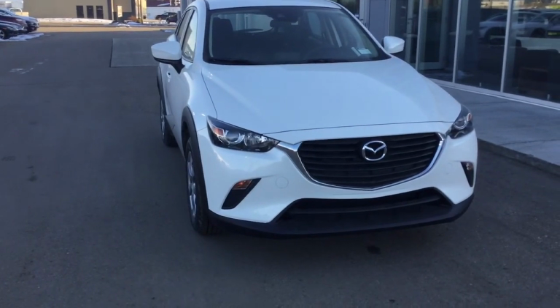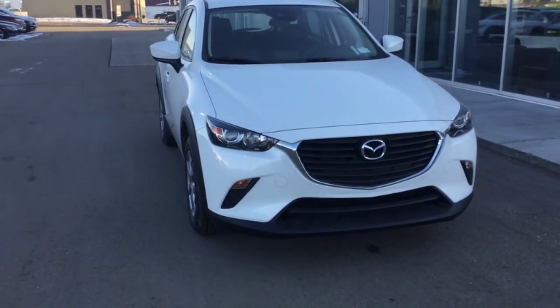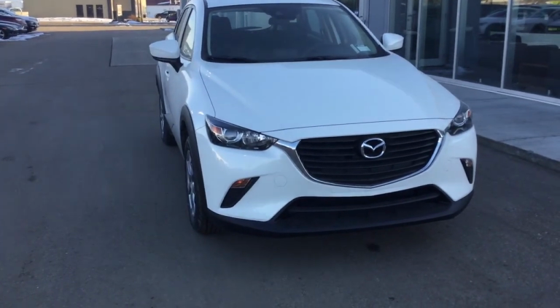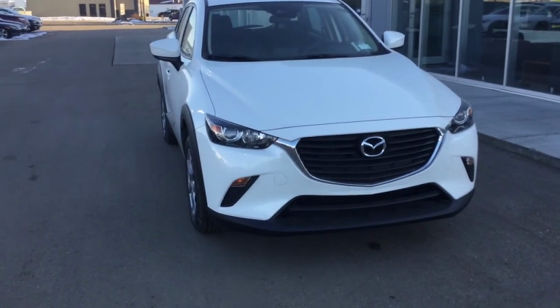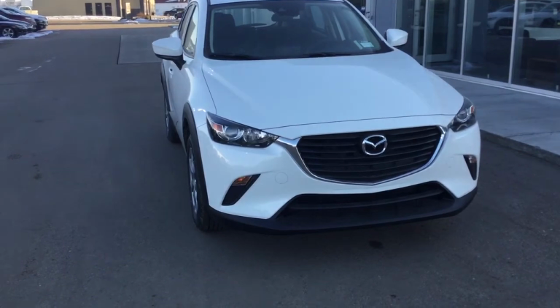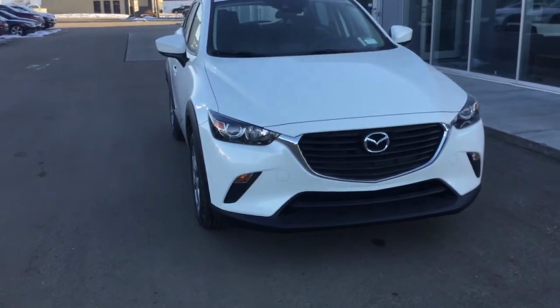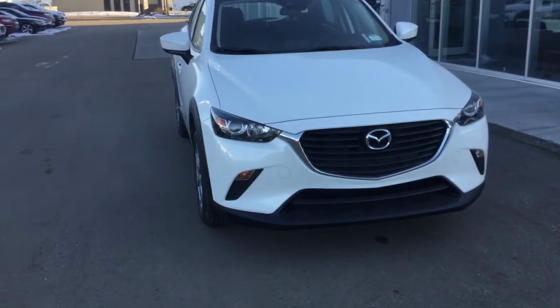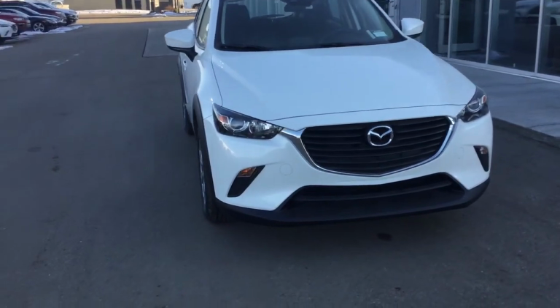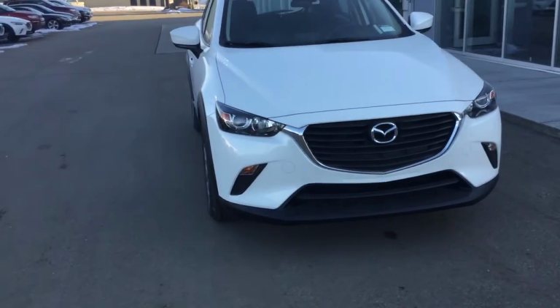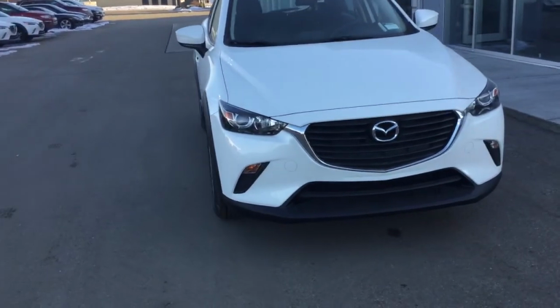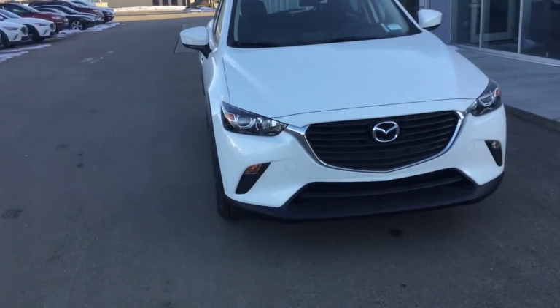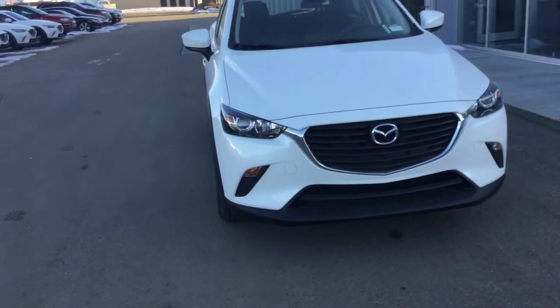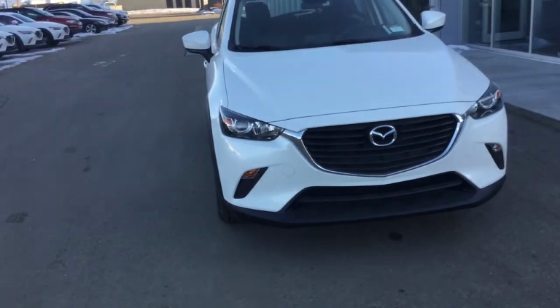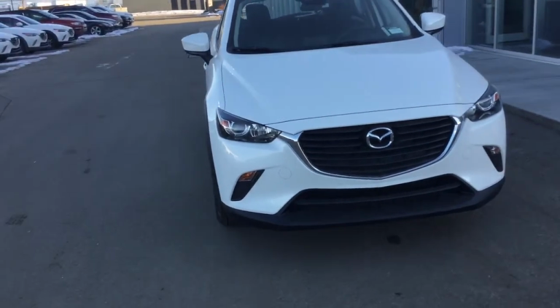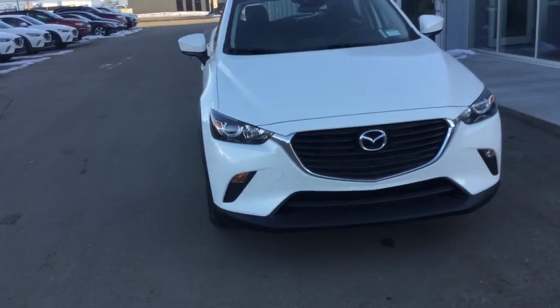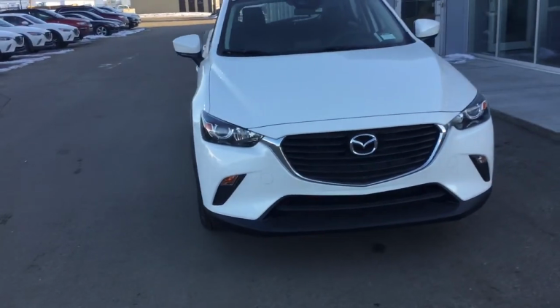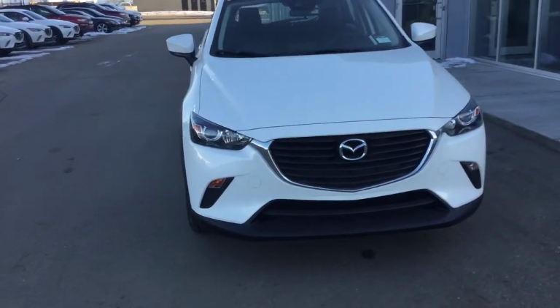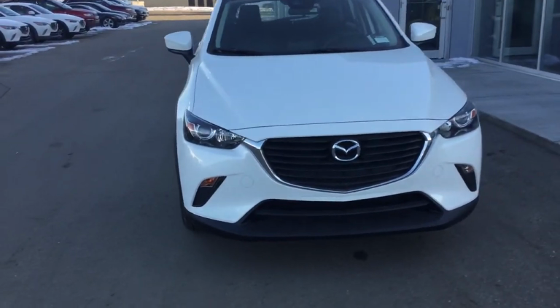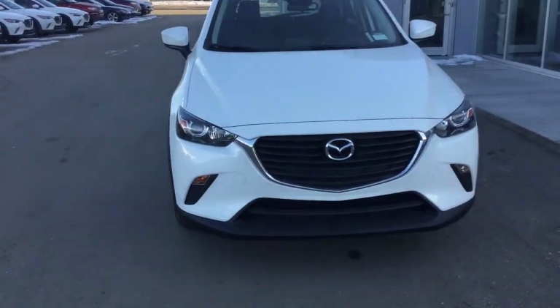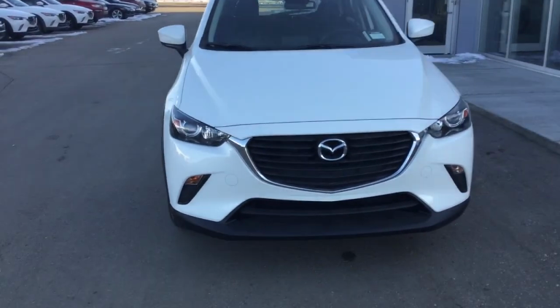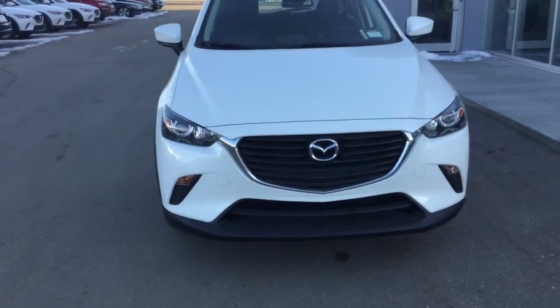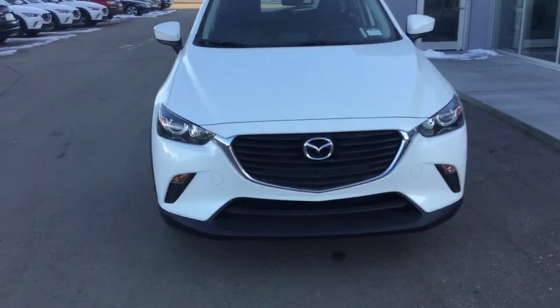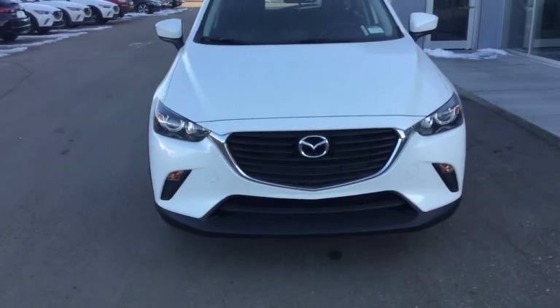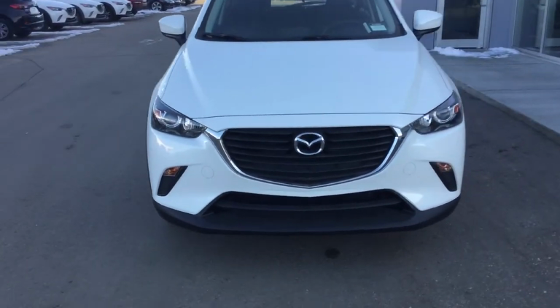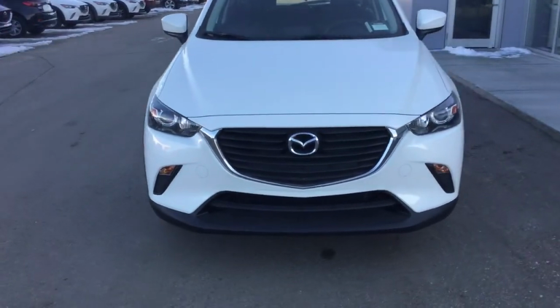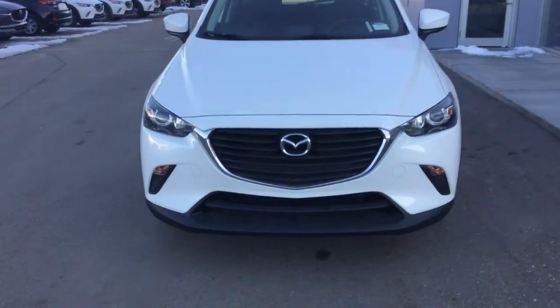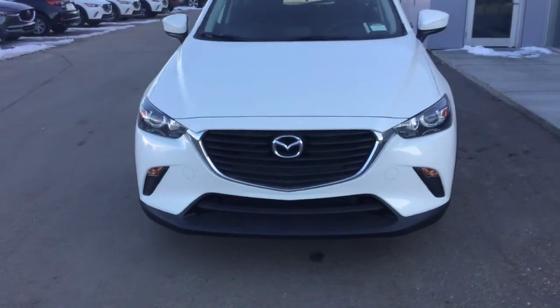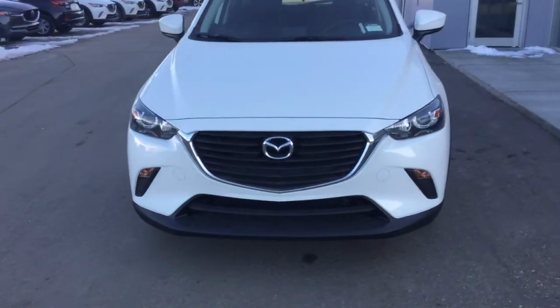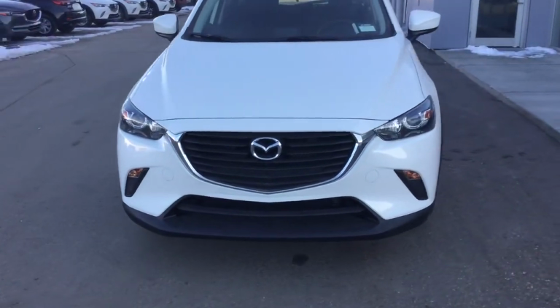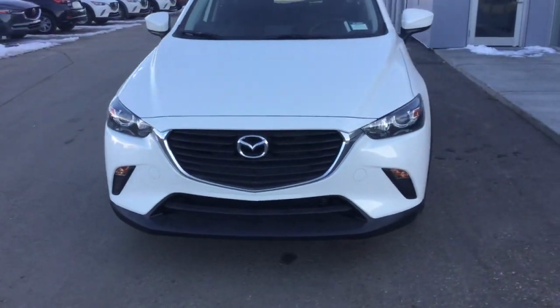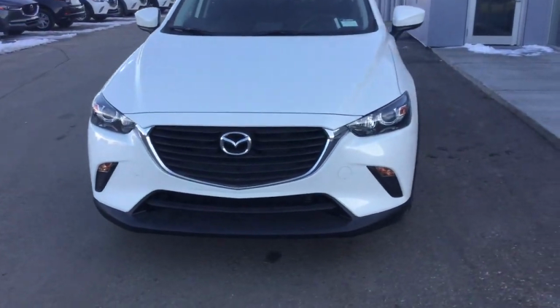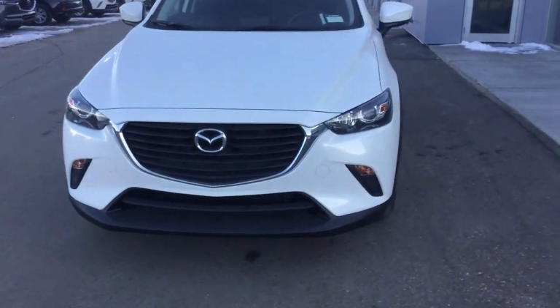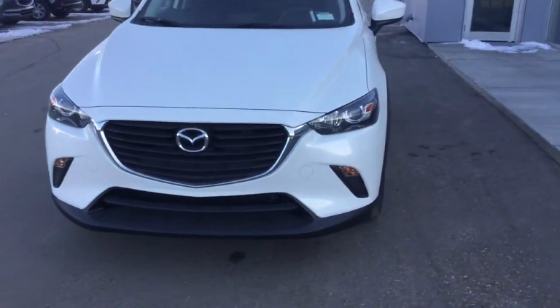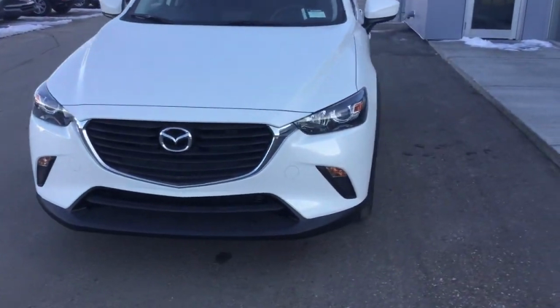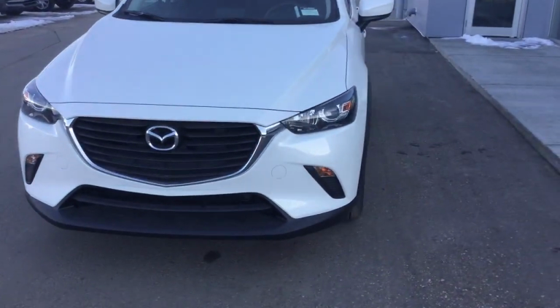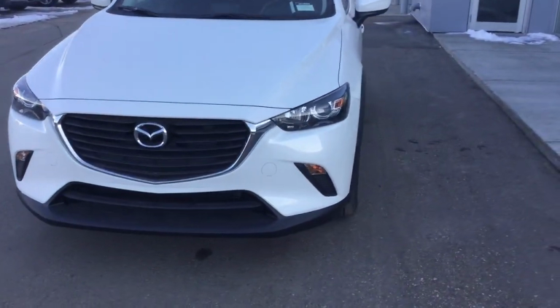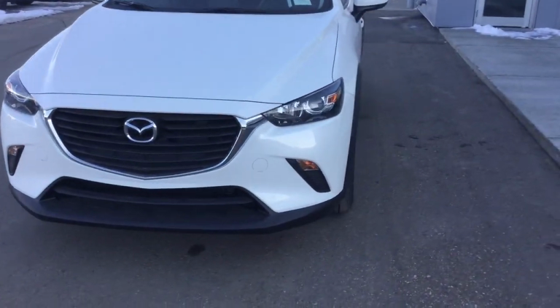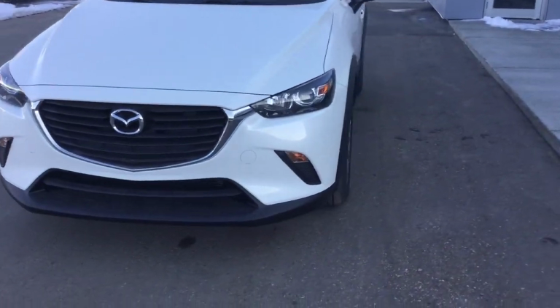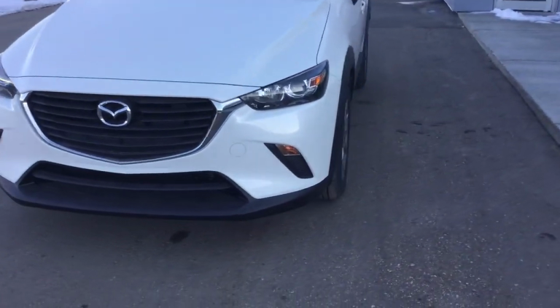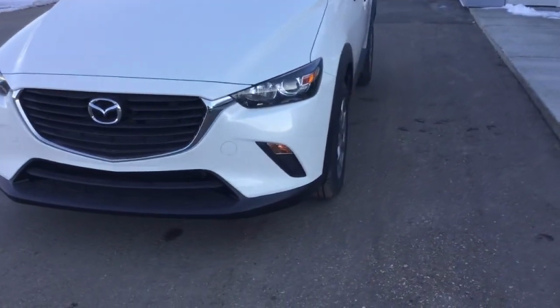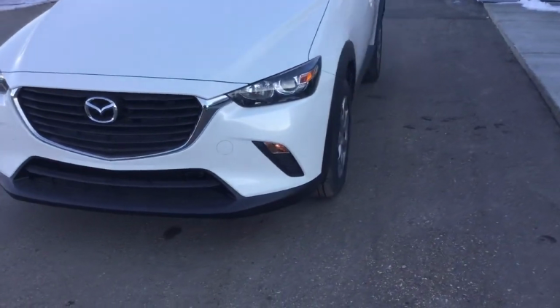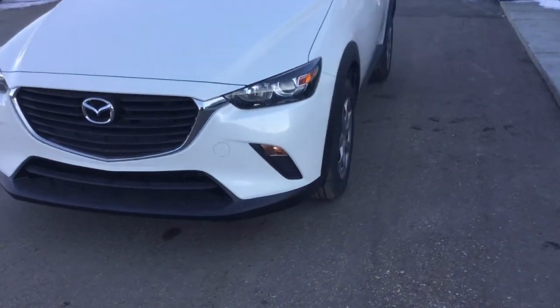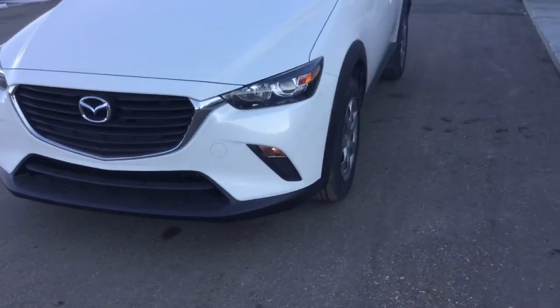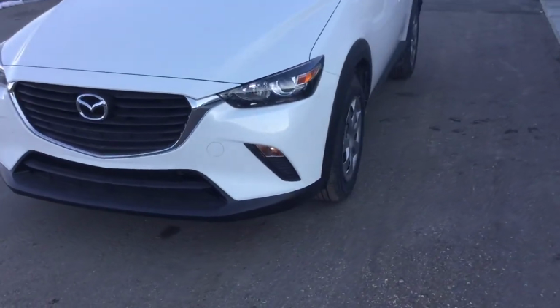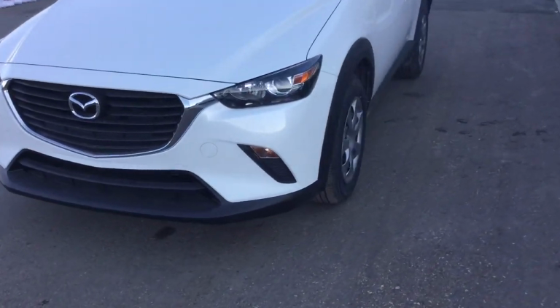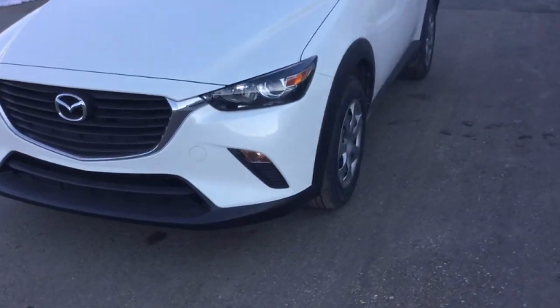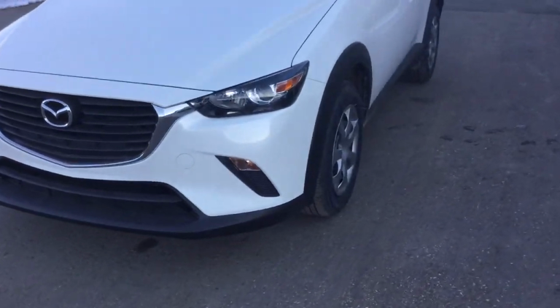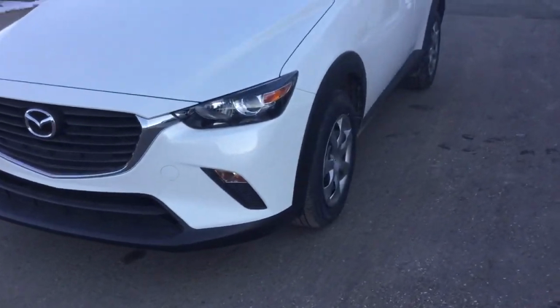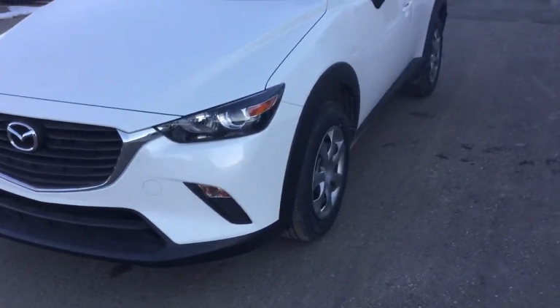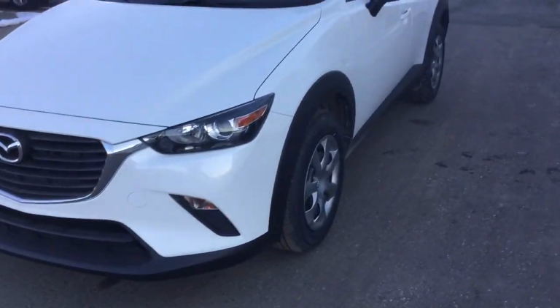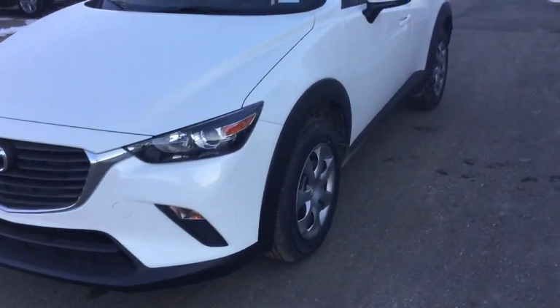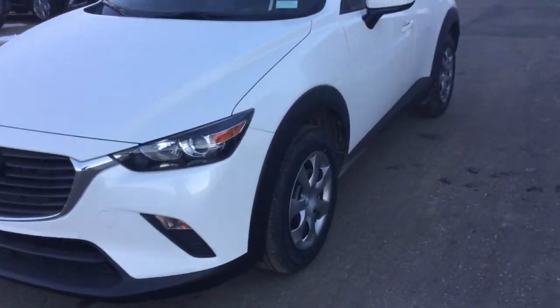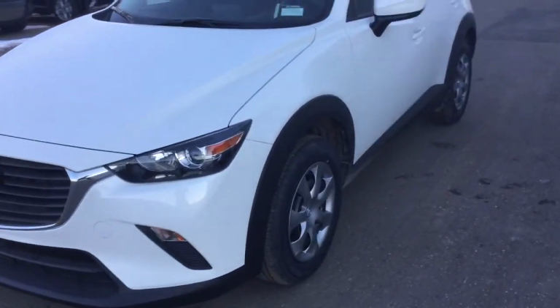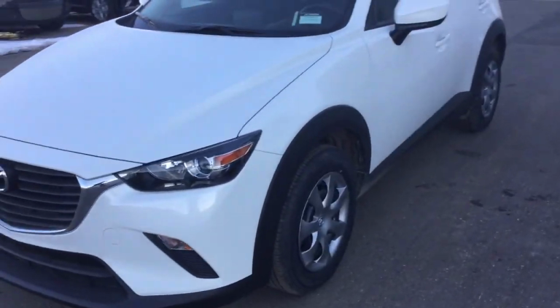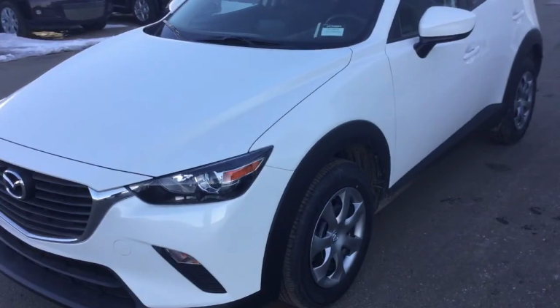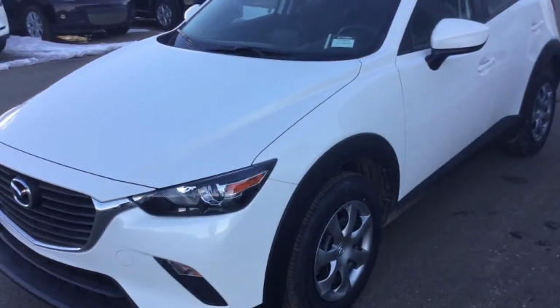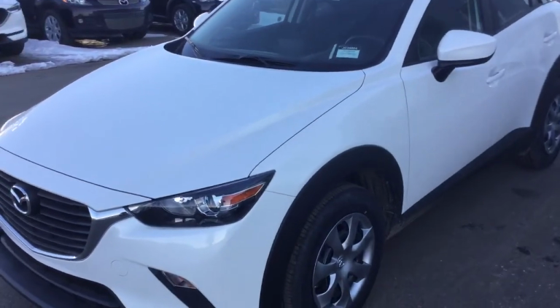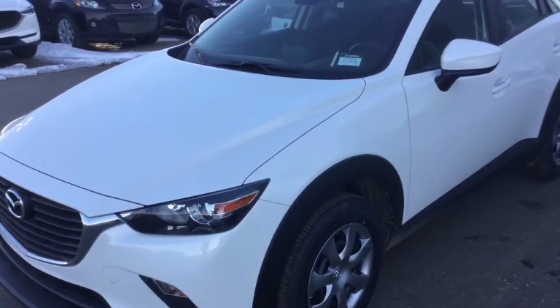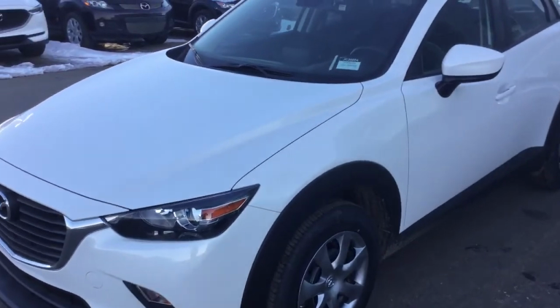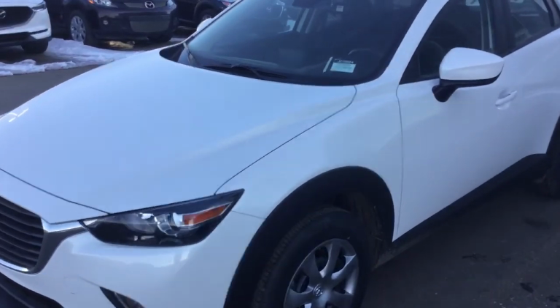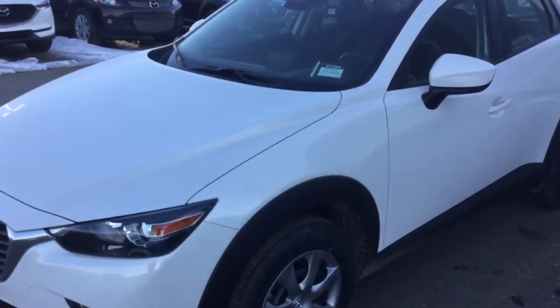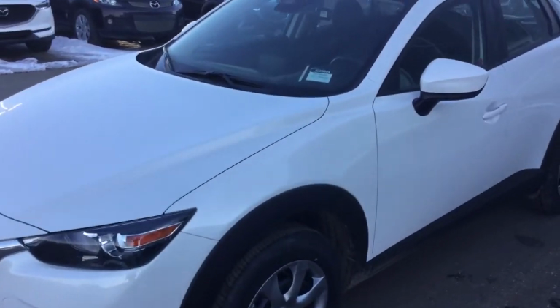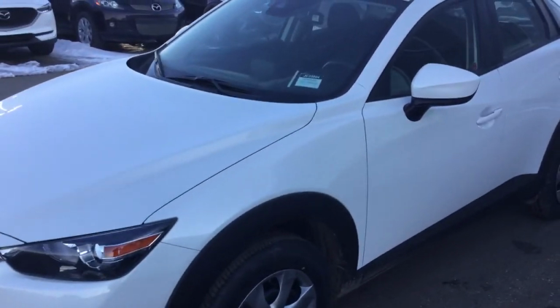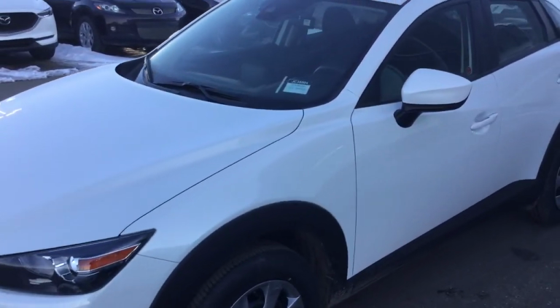So here she is, beautiful CX-3. Great body lines on this vehicle and a great white color as well.